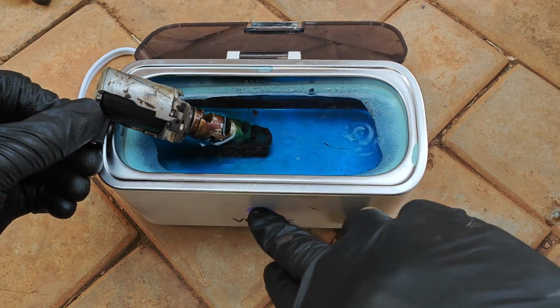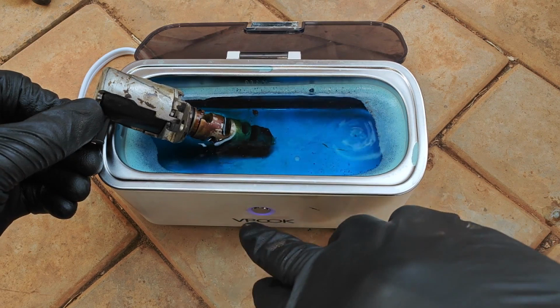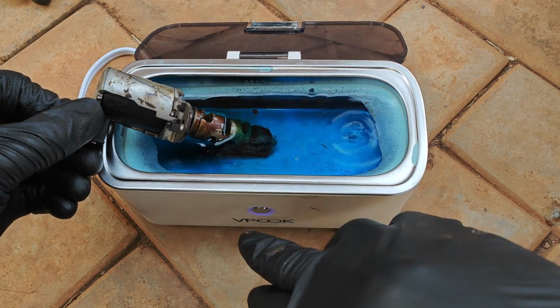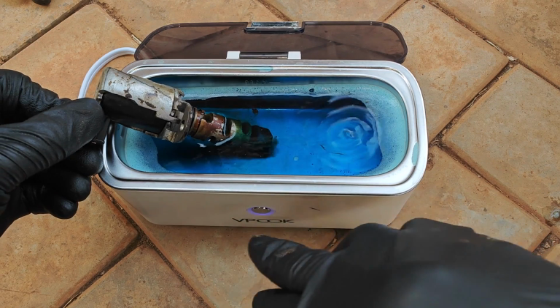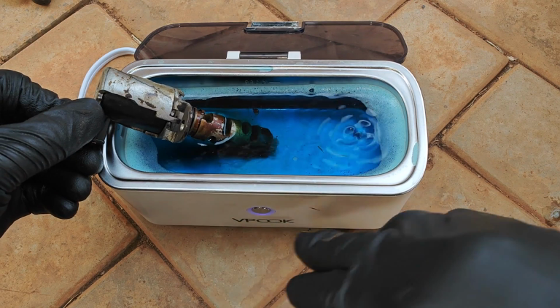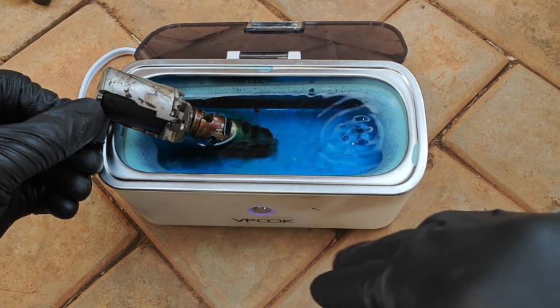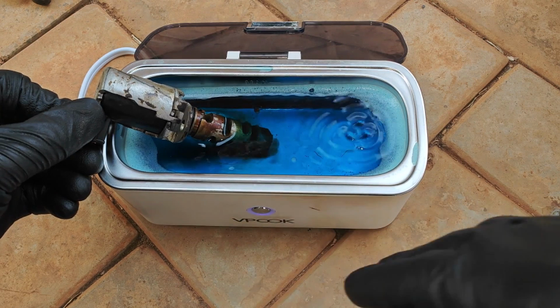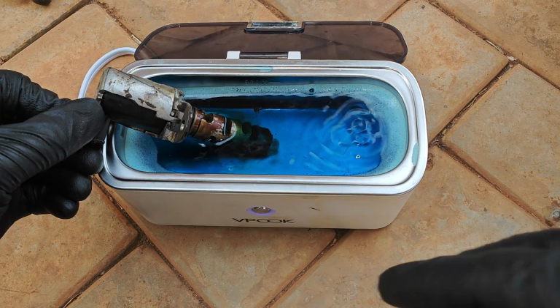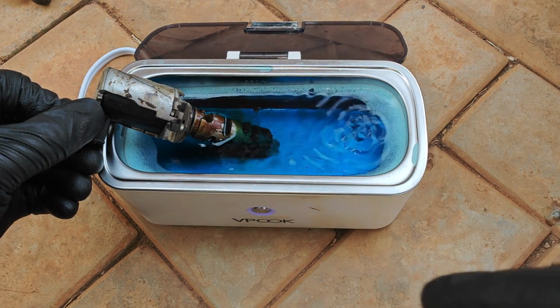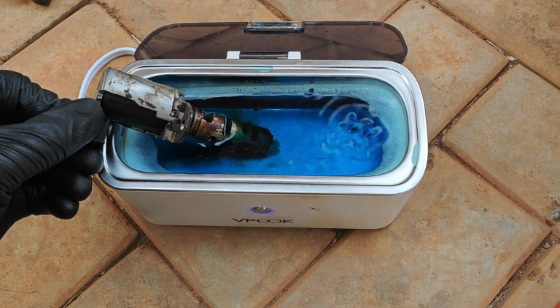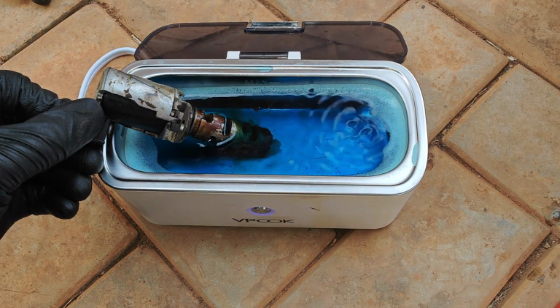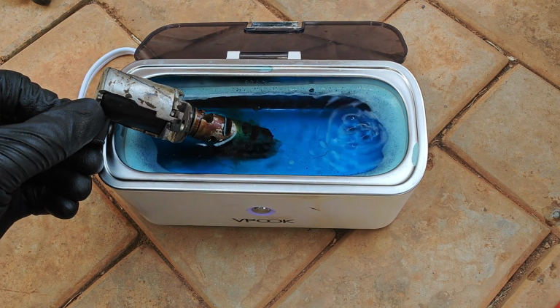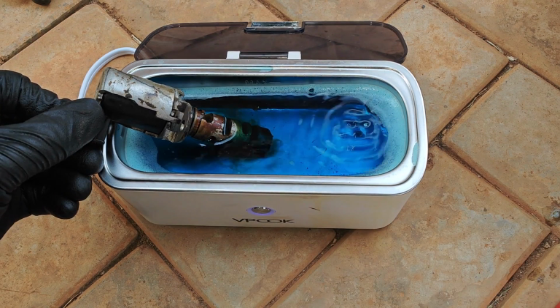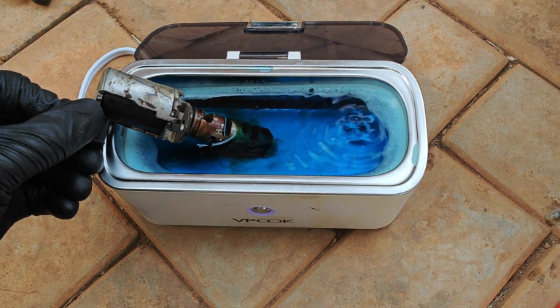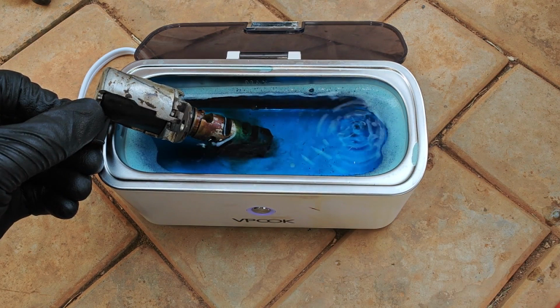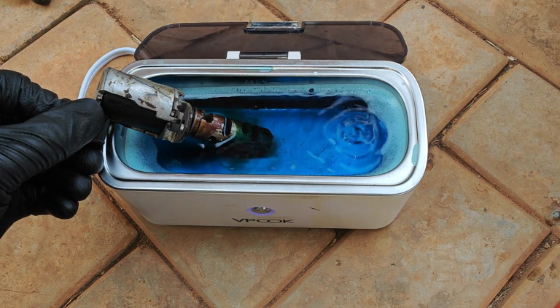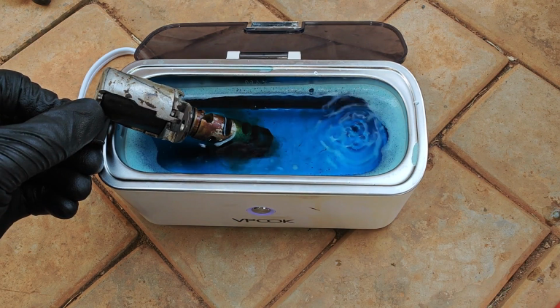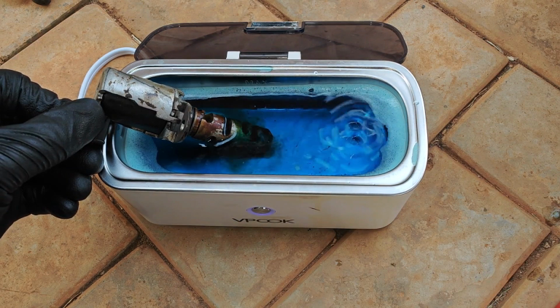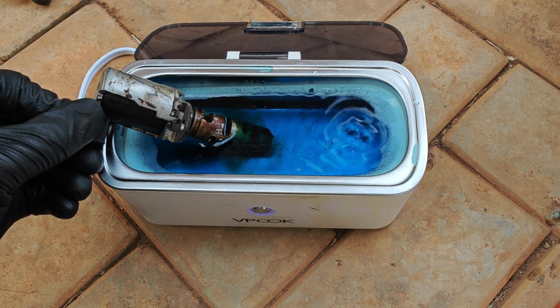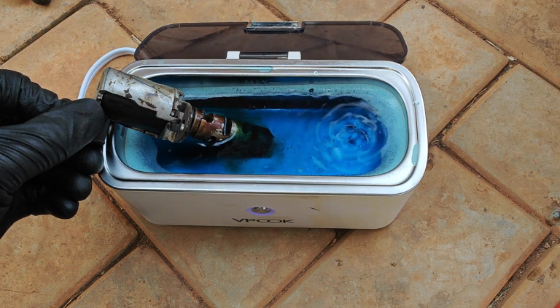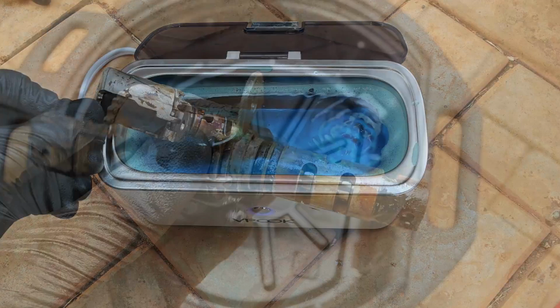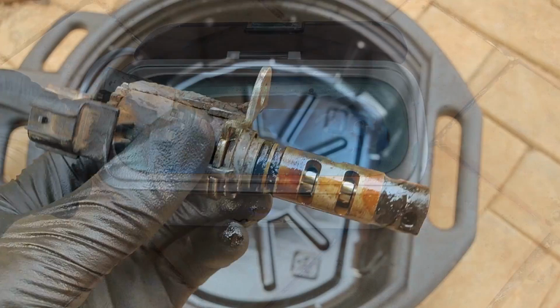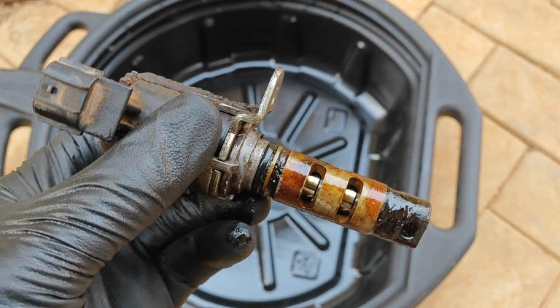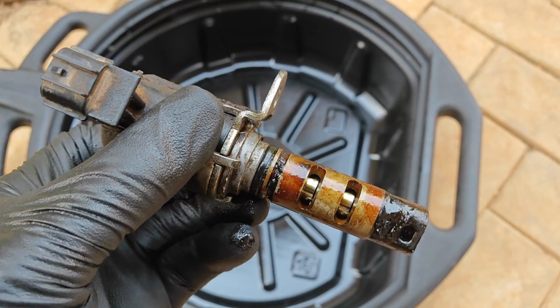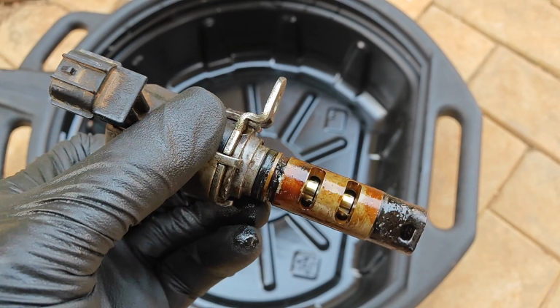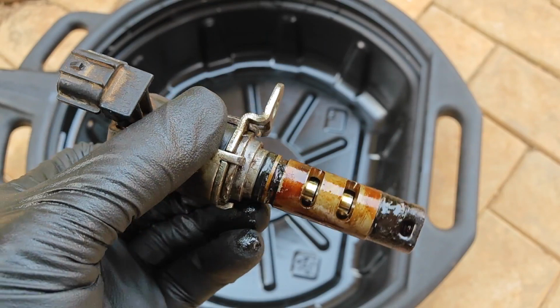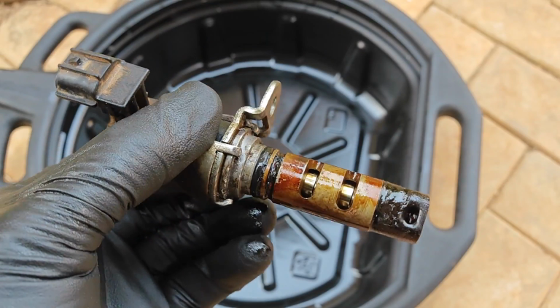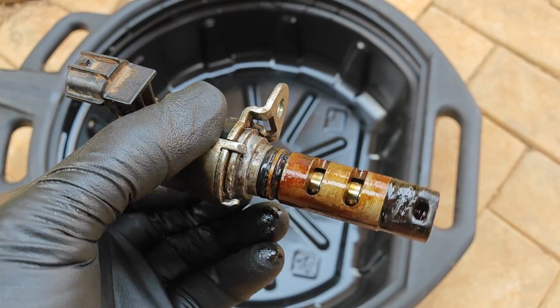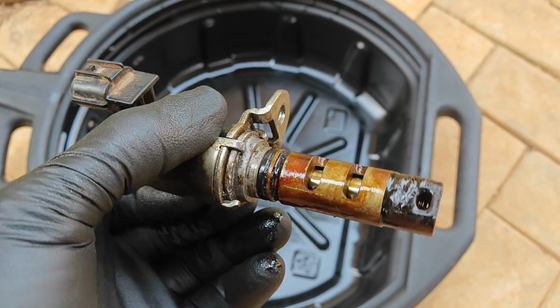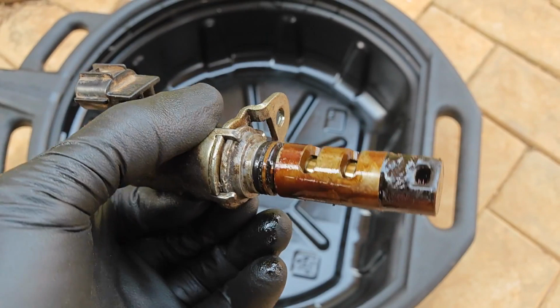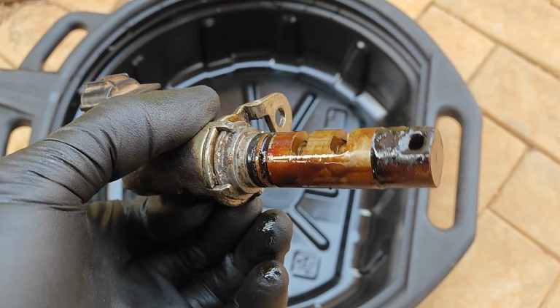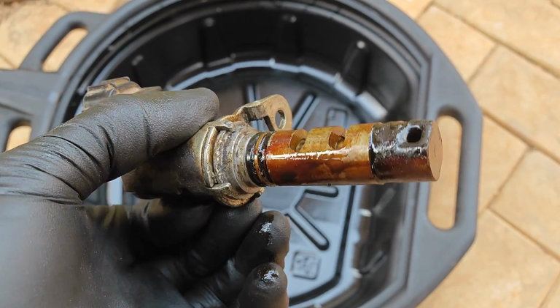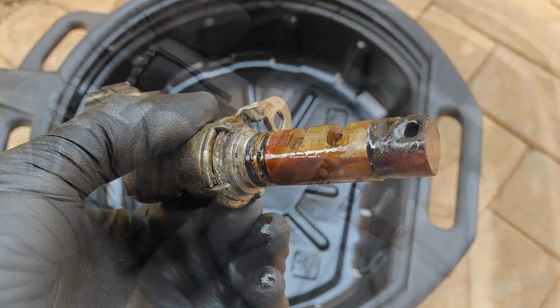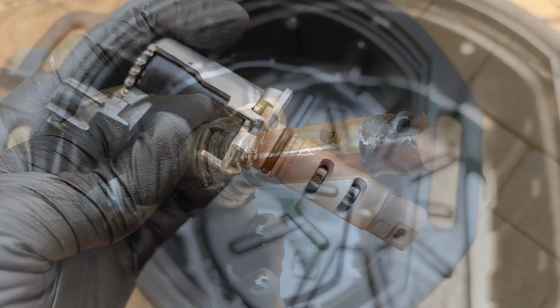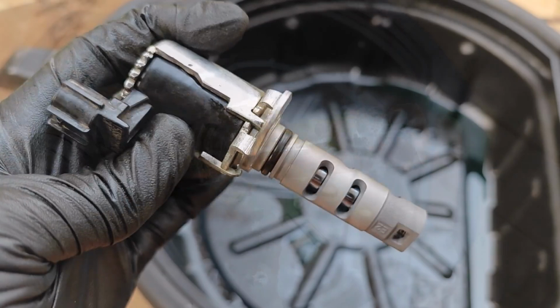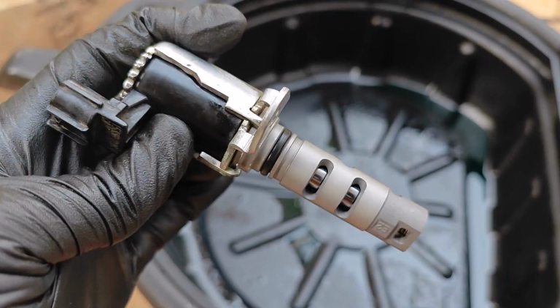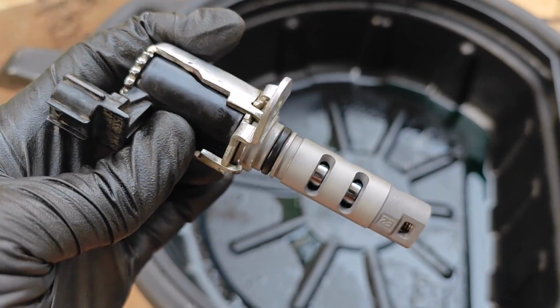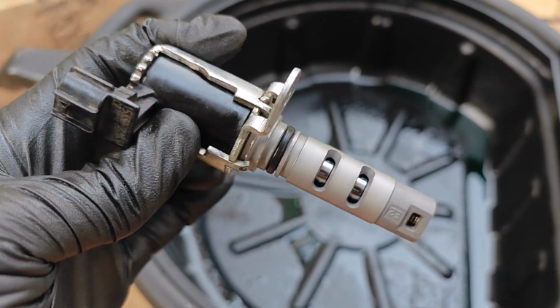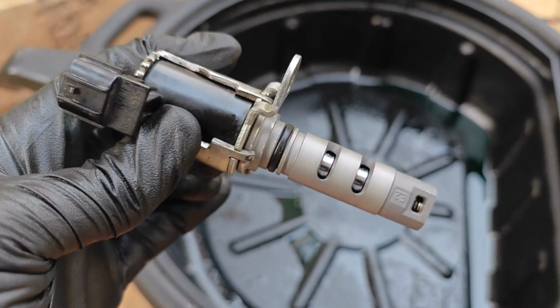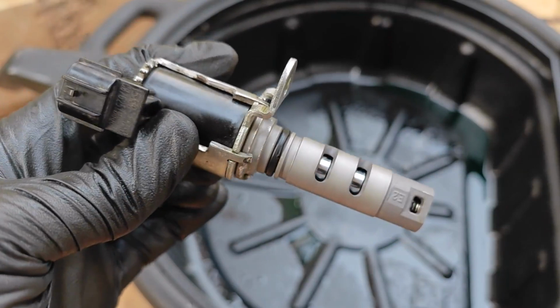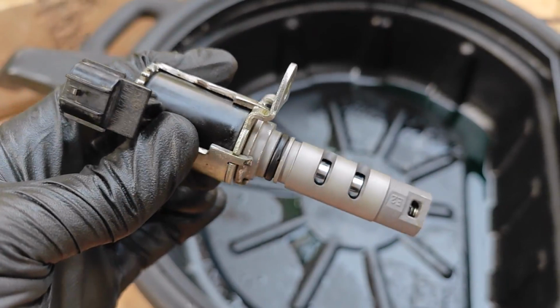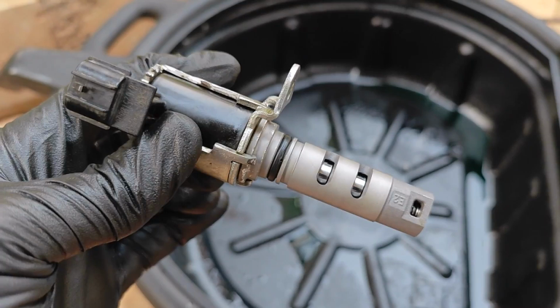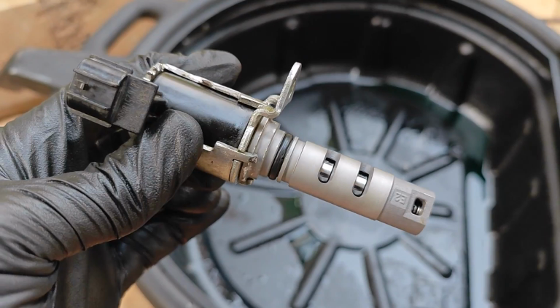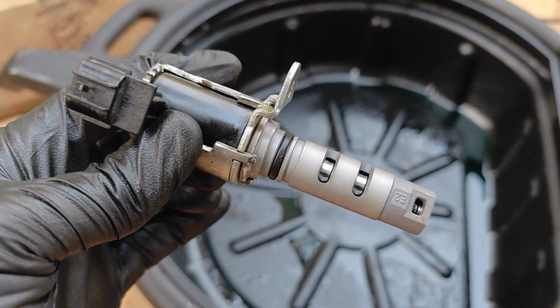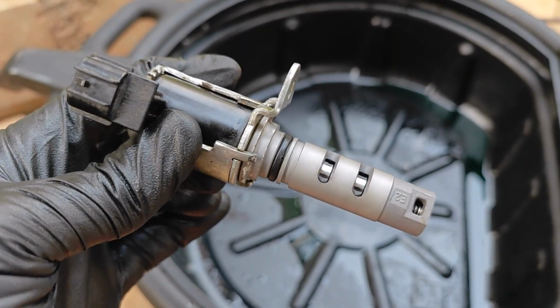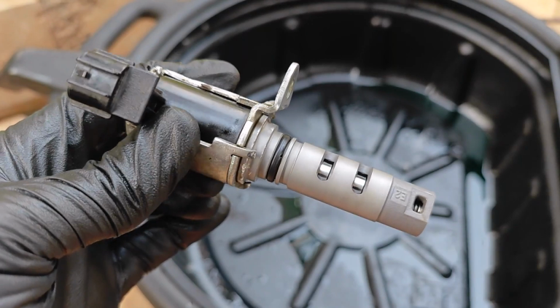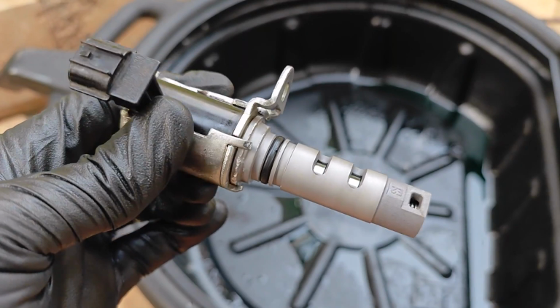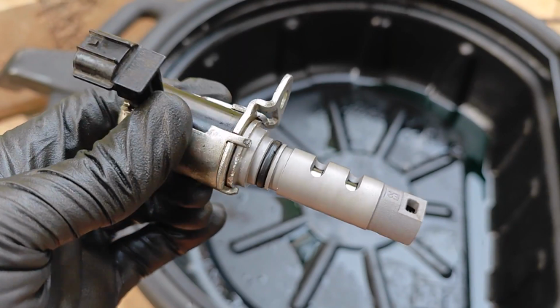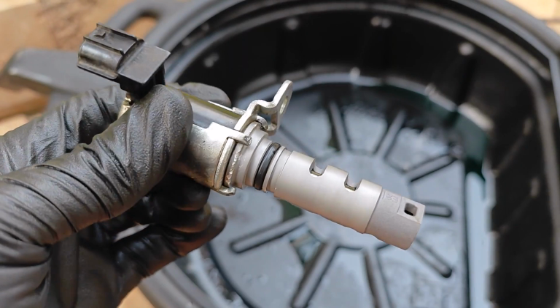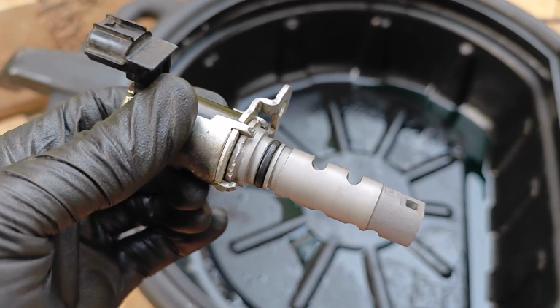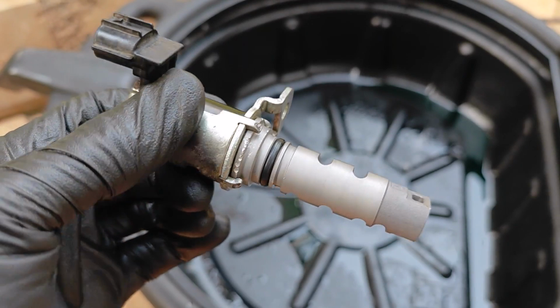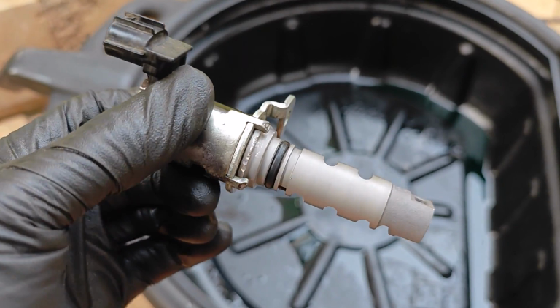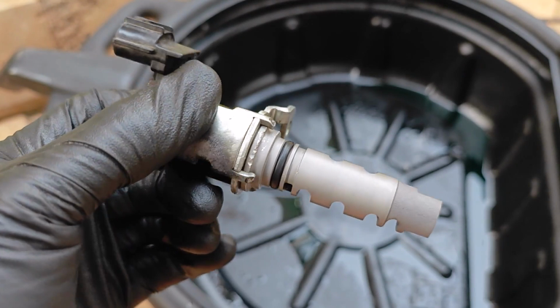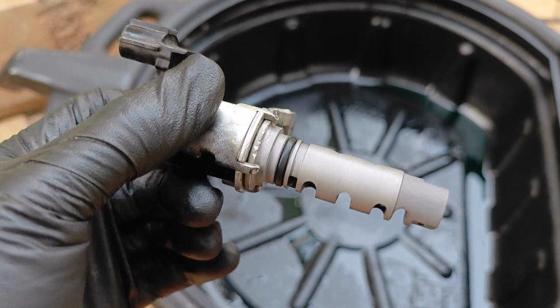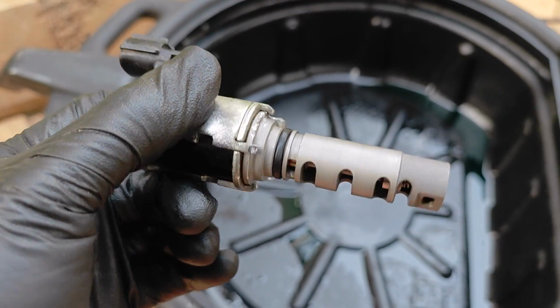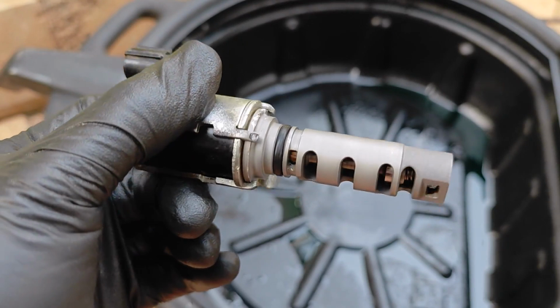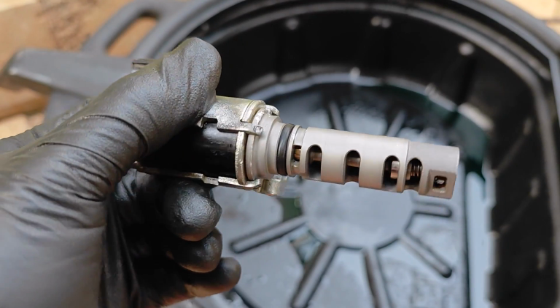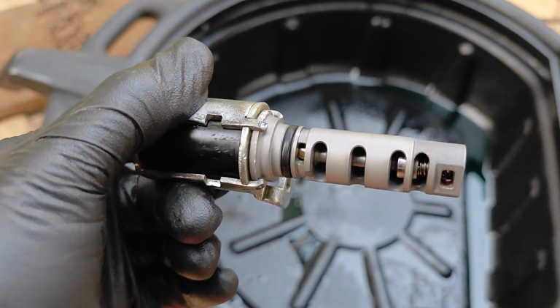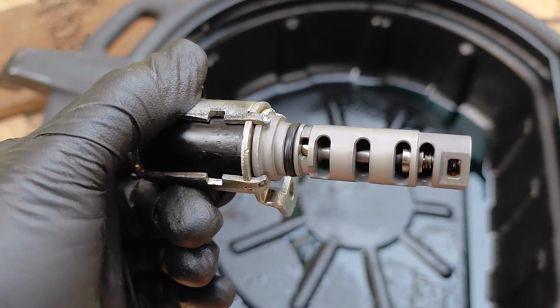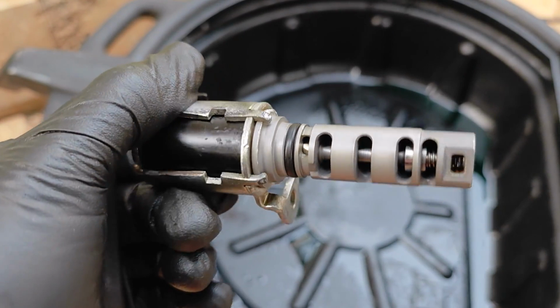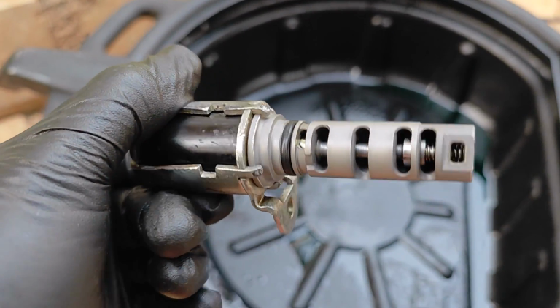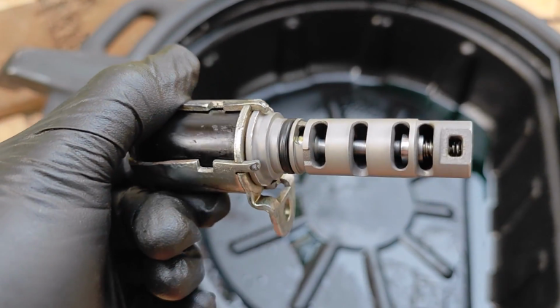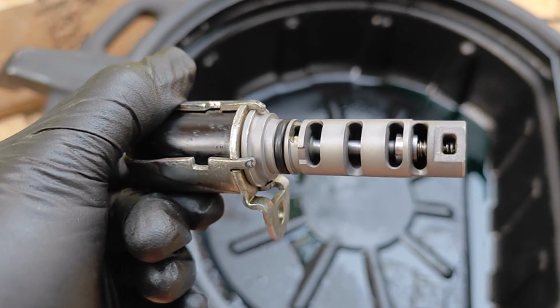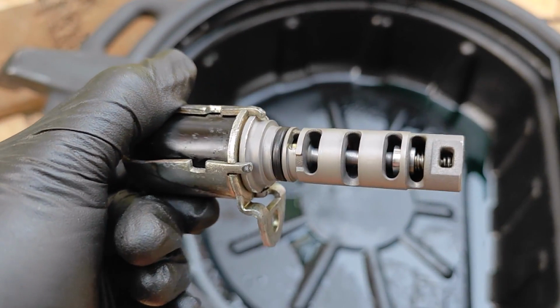After some quick ultrasonic cleaning, it went from this to this, and you can catch that whole video using the link on the screen.